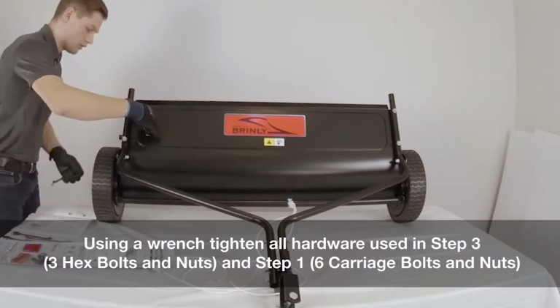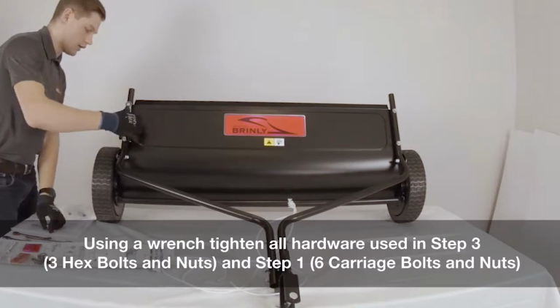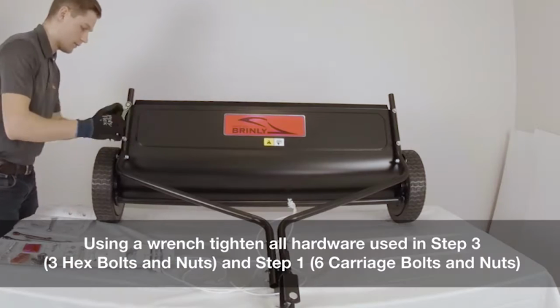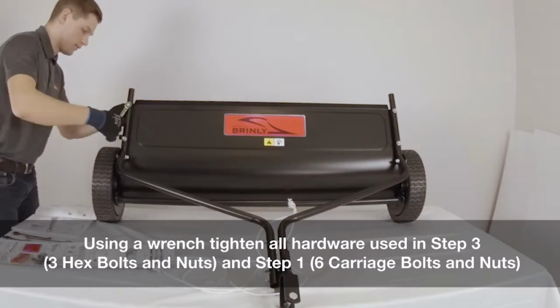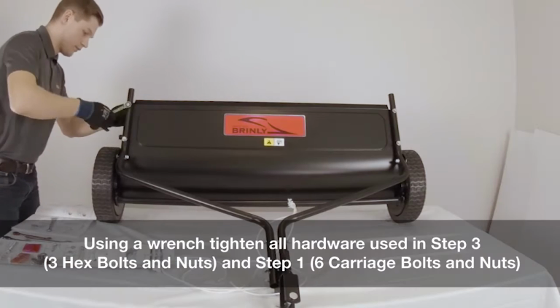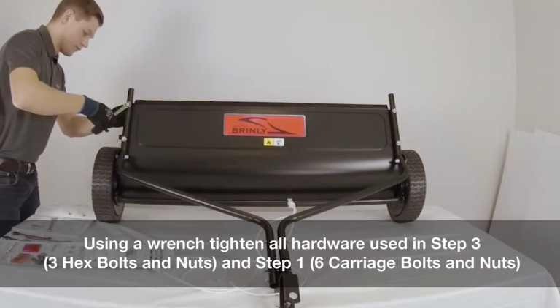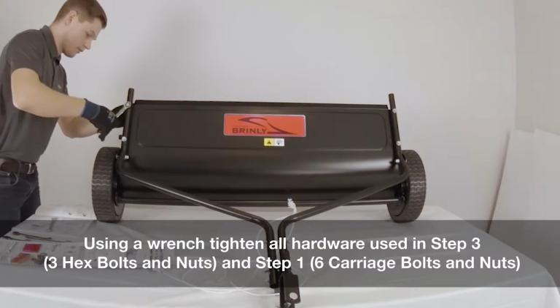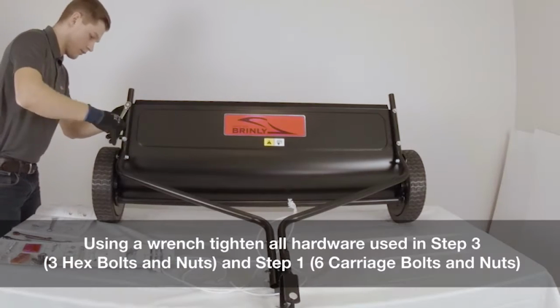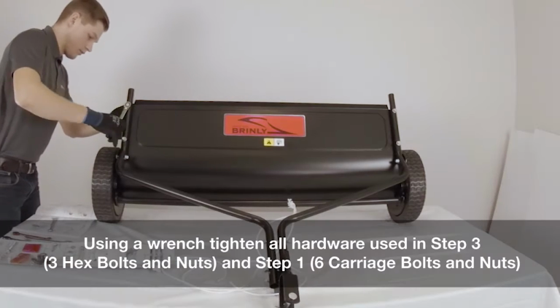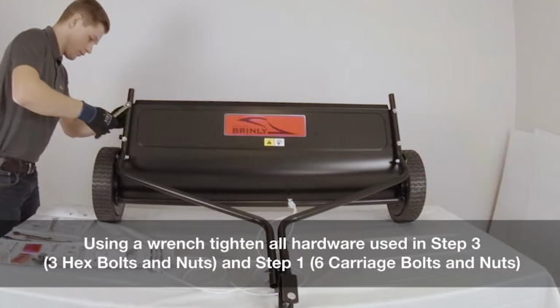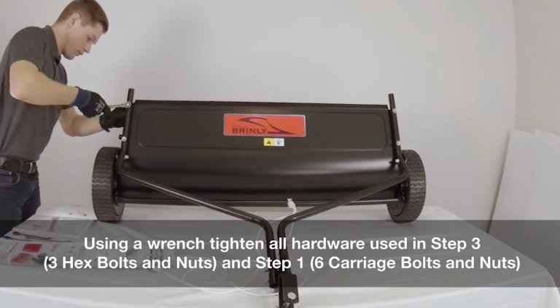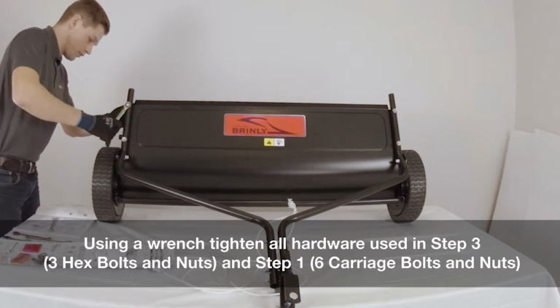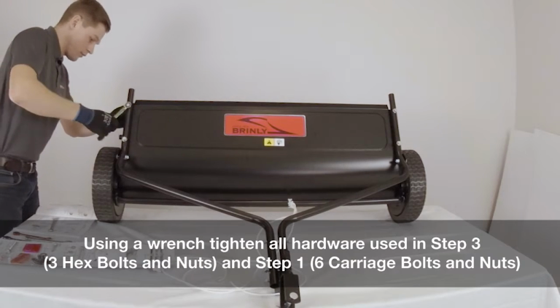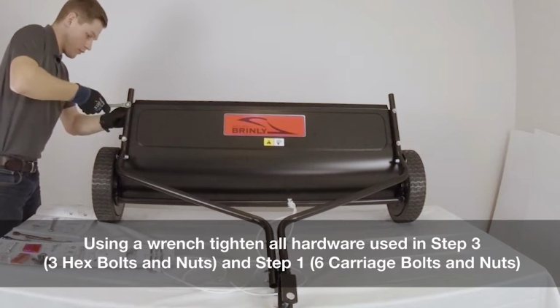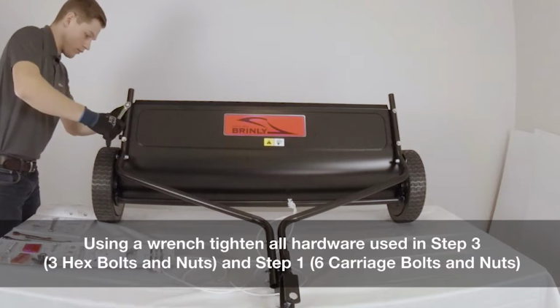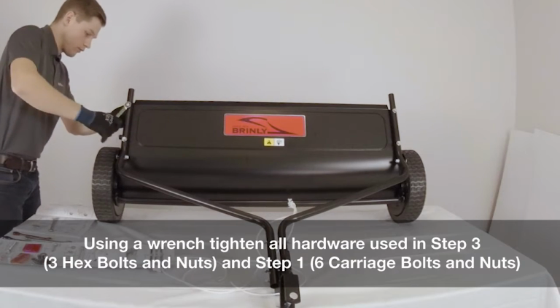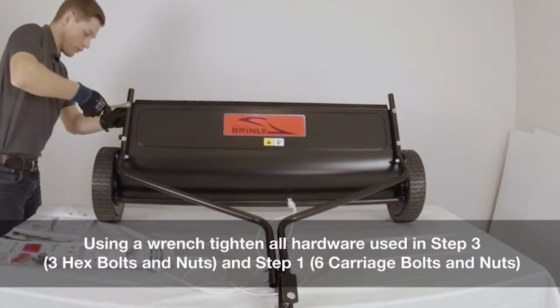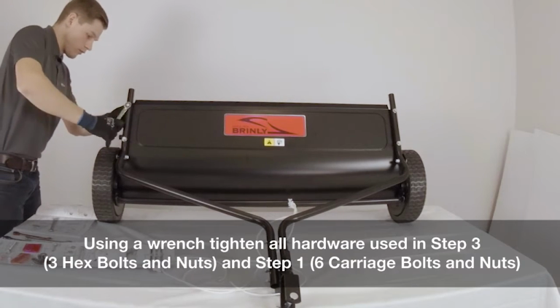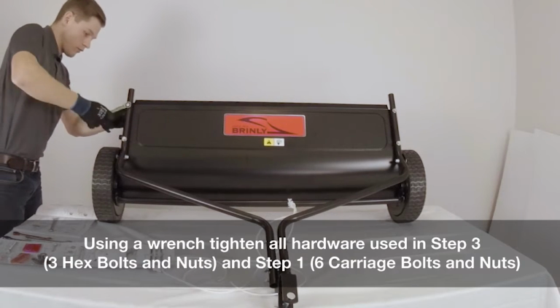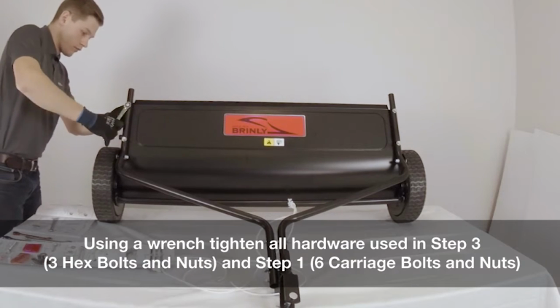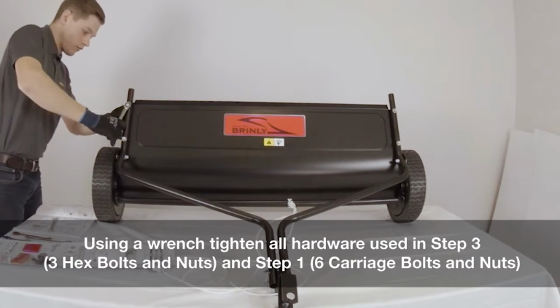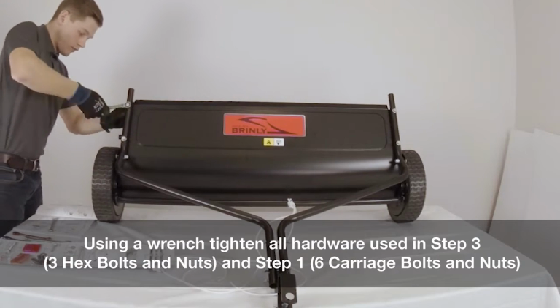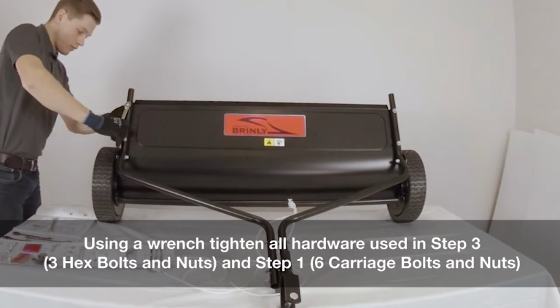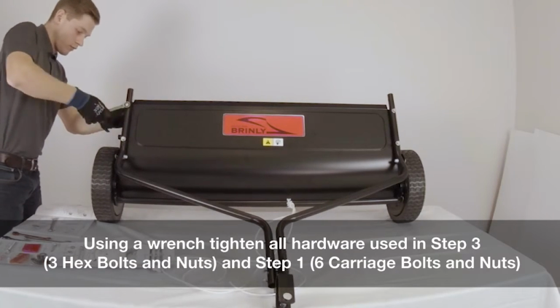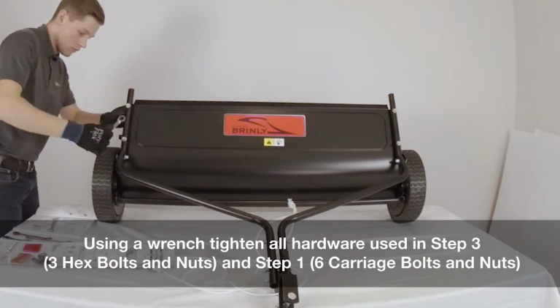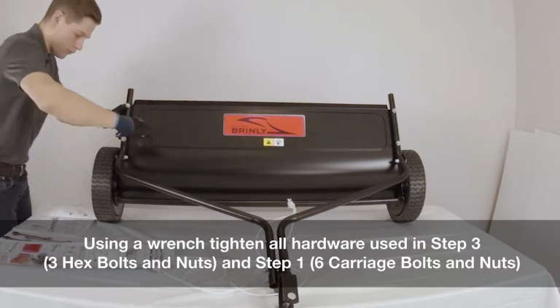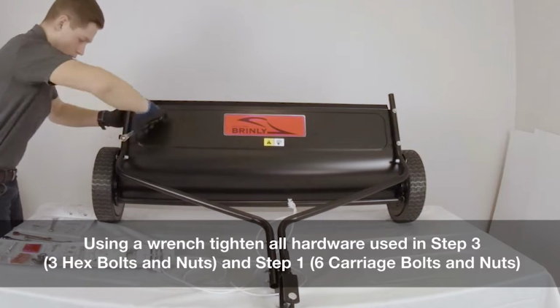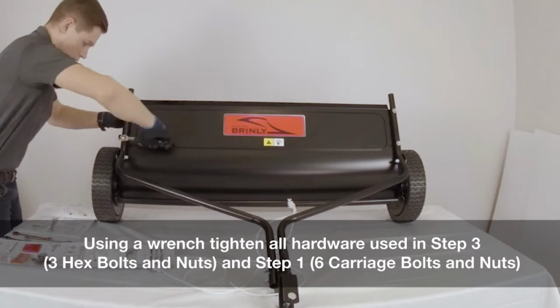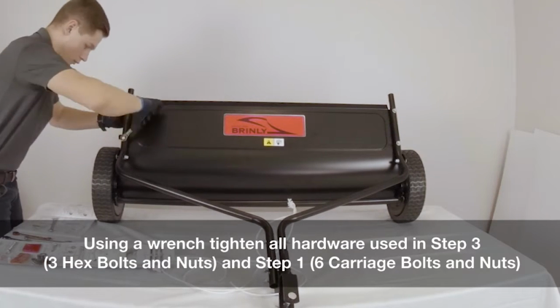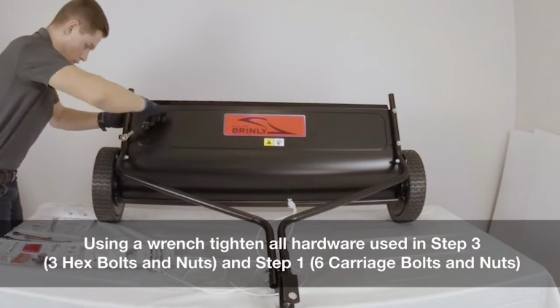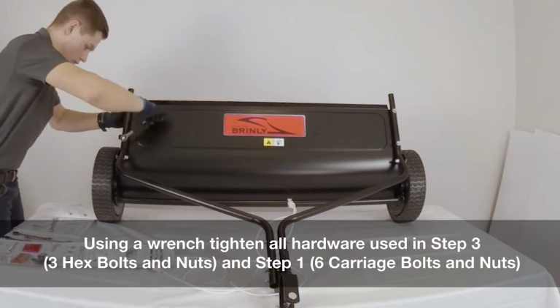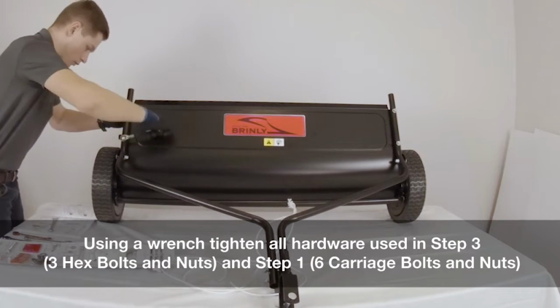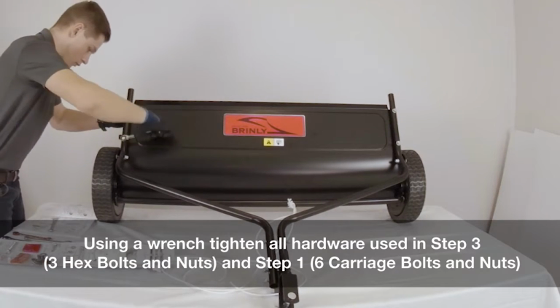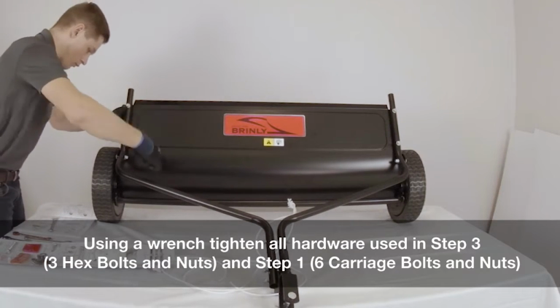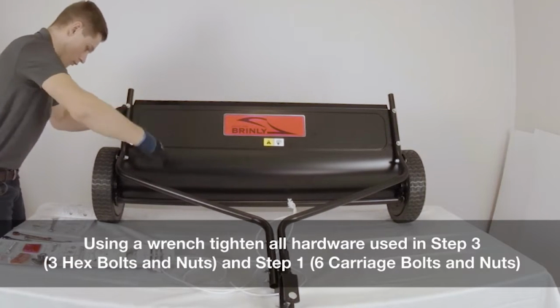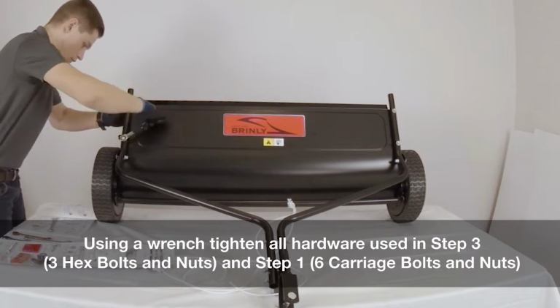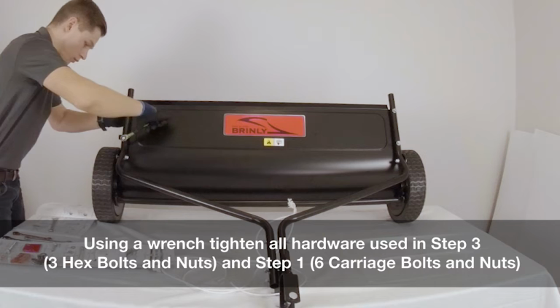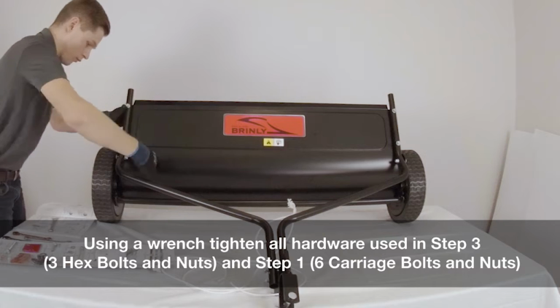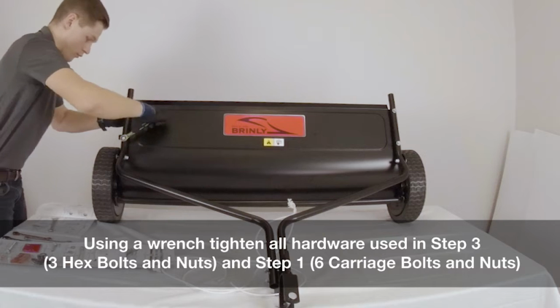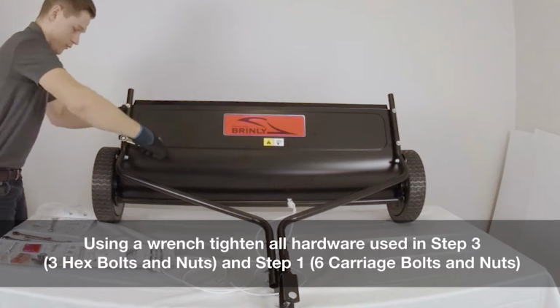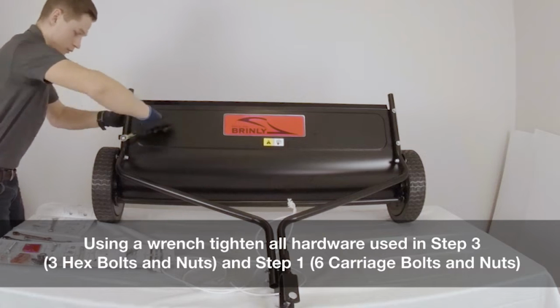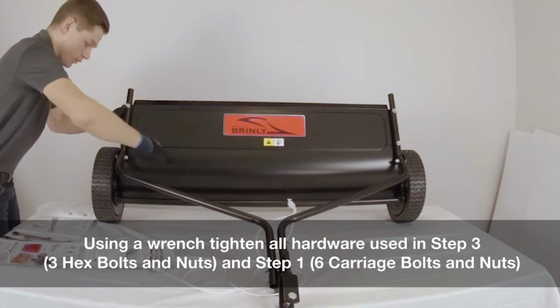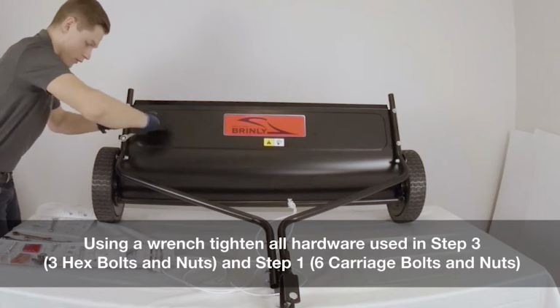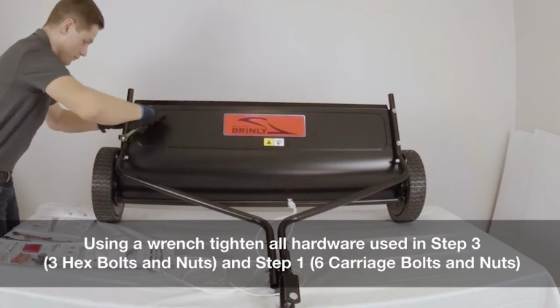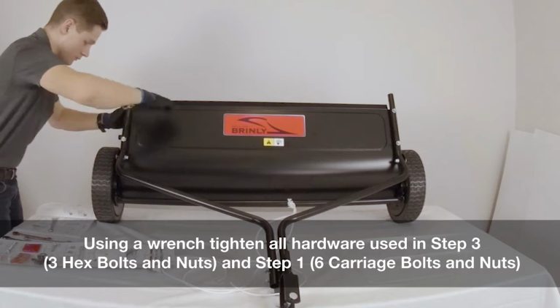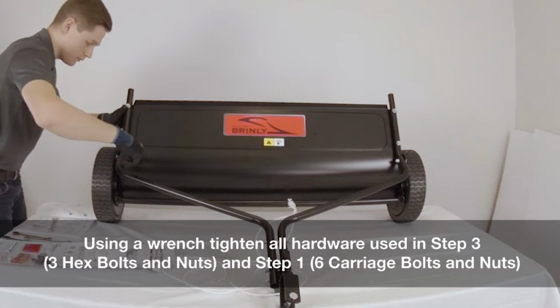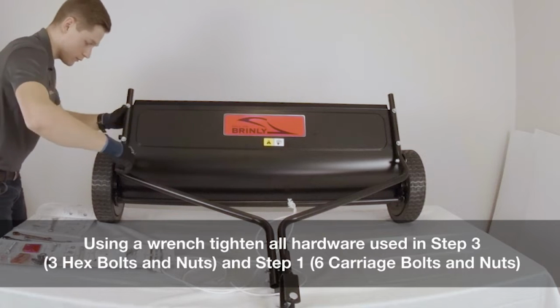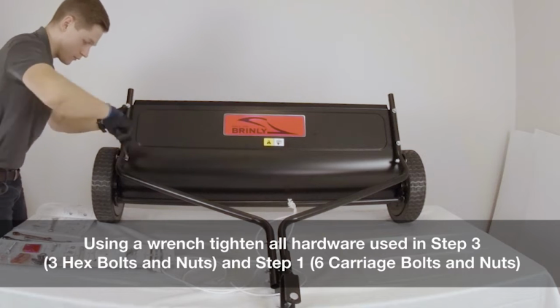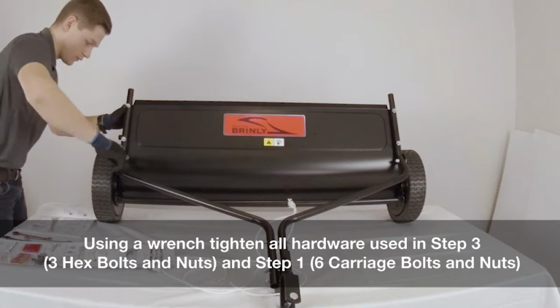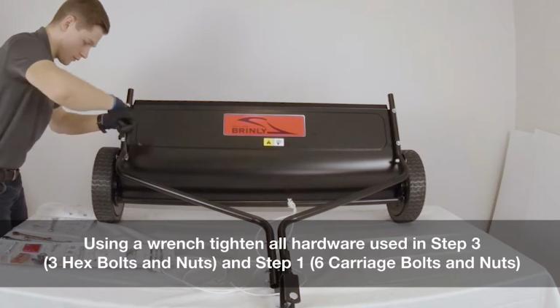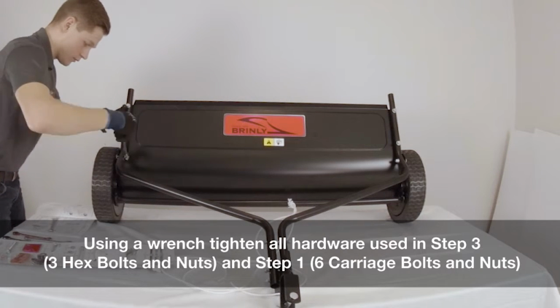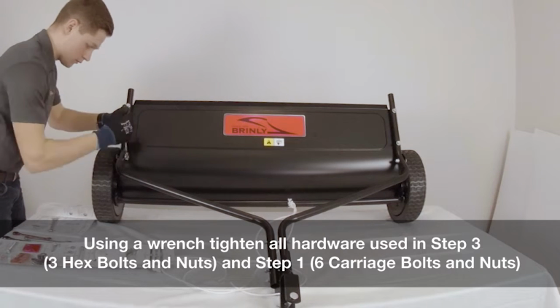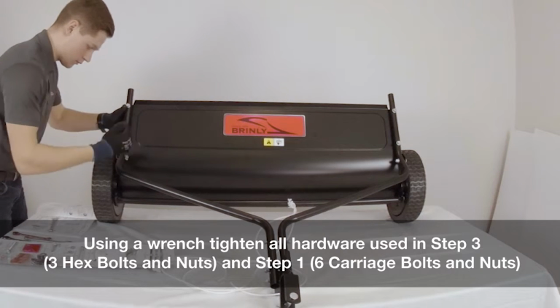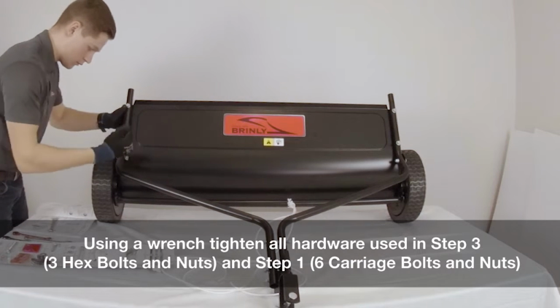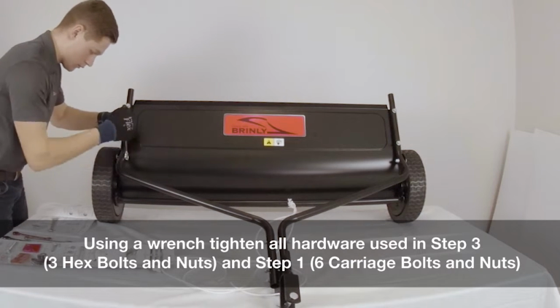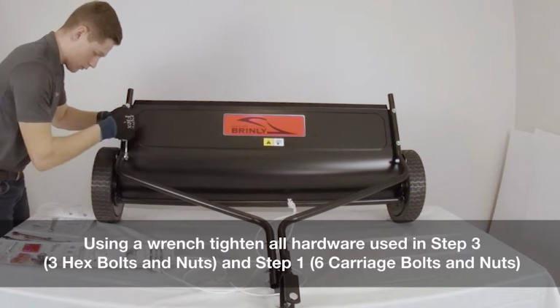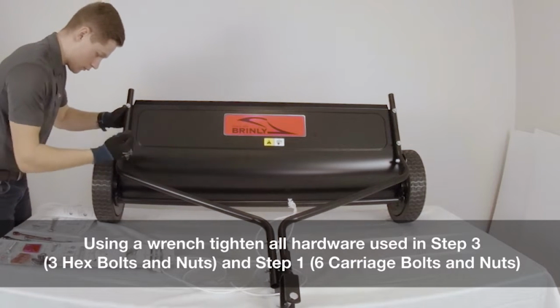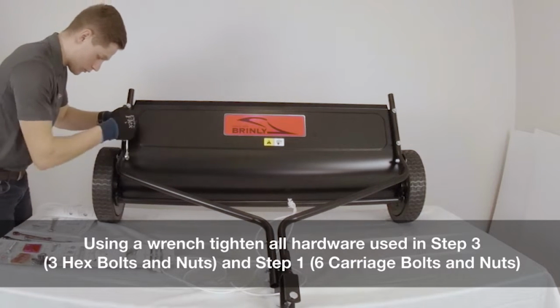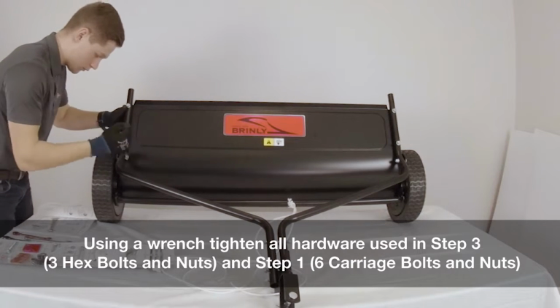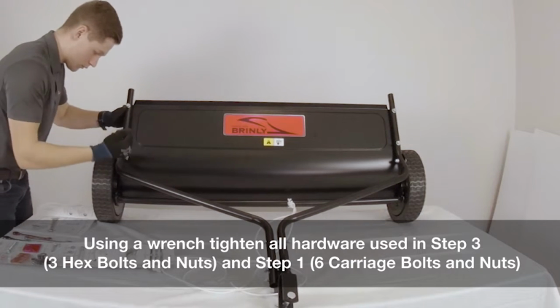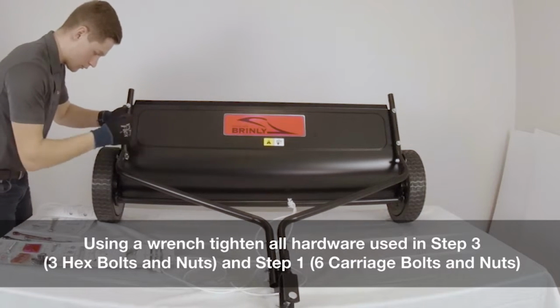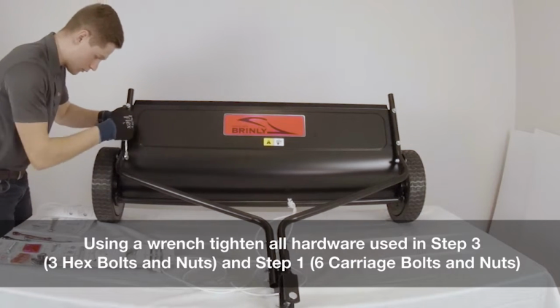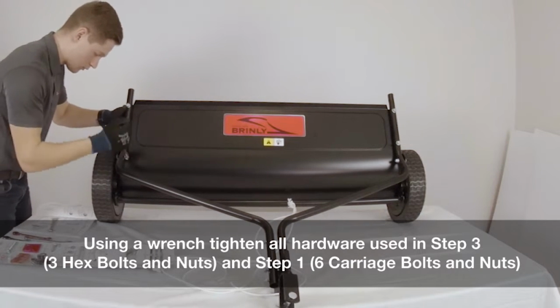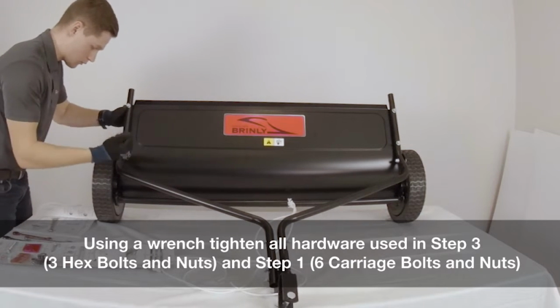Hitch plates between 7 inches and 10 inches have the clevis at the bottom of the bracket. Hitch plates between 11 inches and 14 inches have the clevis at the top of the bracket. Once the correct positioning has been determined, attach the clevis assembly between the right and left toe tubes using the hardware in panel two. Using a wrench, tighten all of the hardware used in step three — three hex bolts and nuts — and then step one — six carriage bolts and nuts.